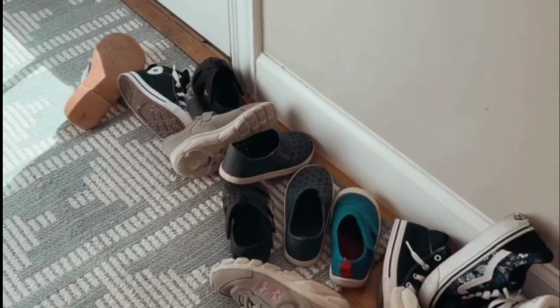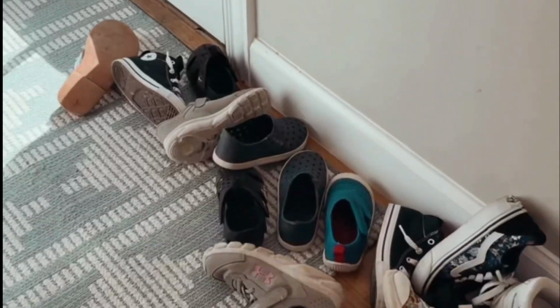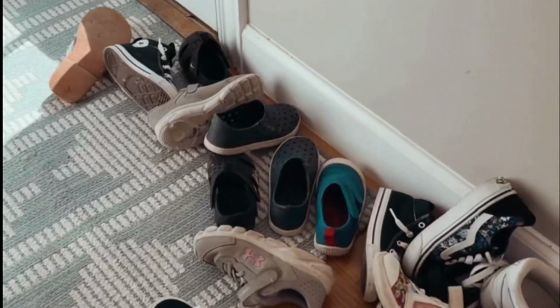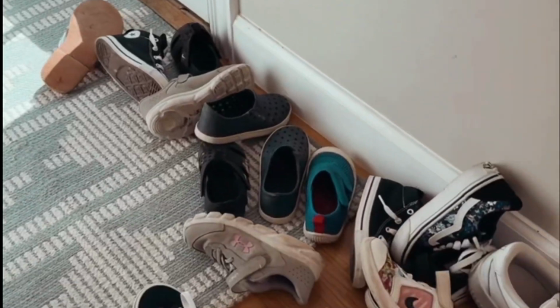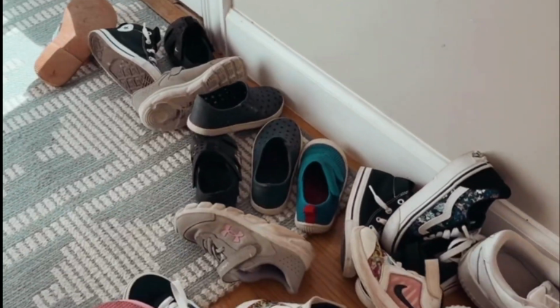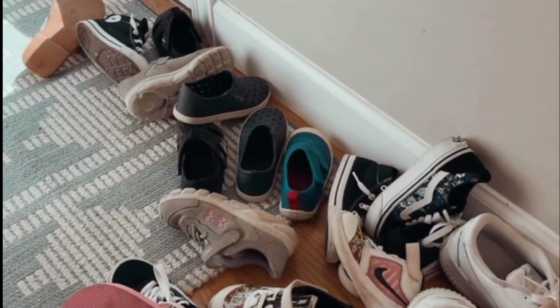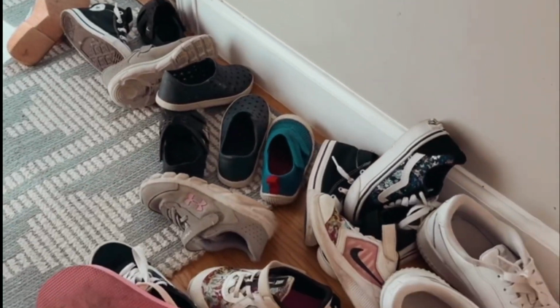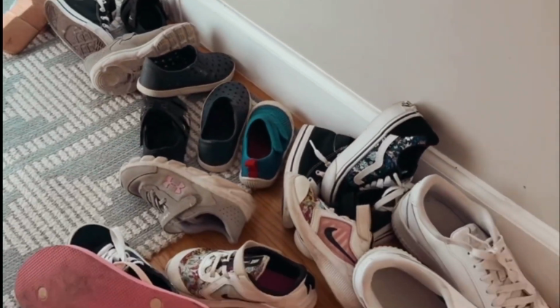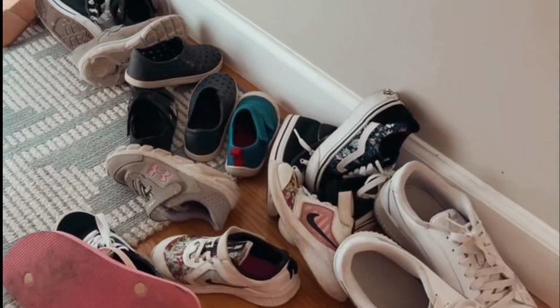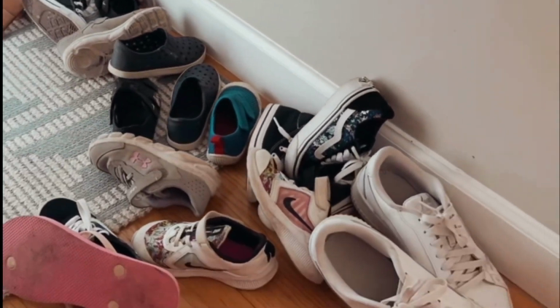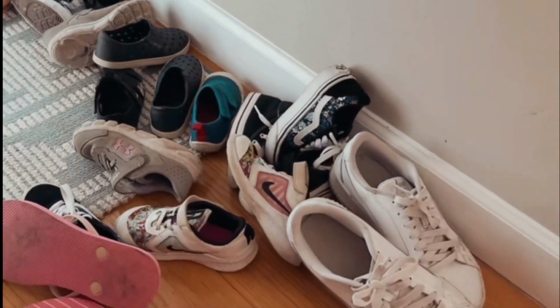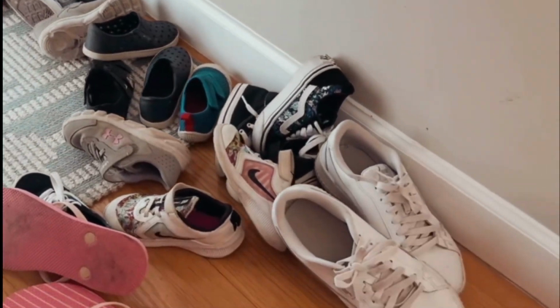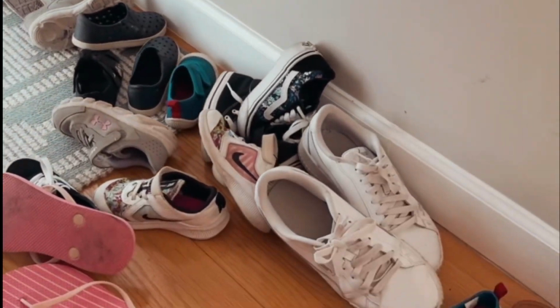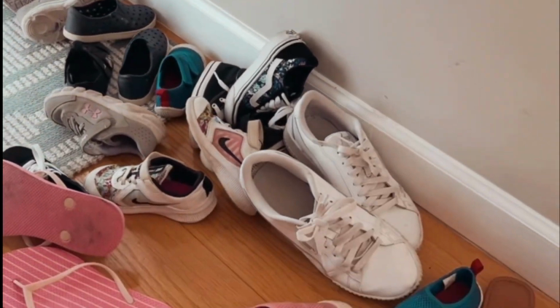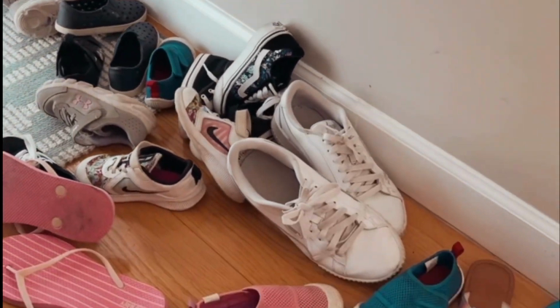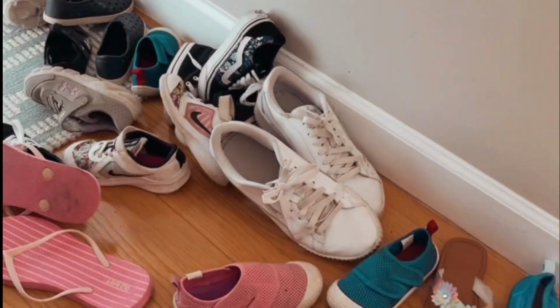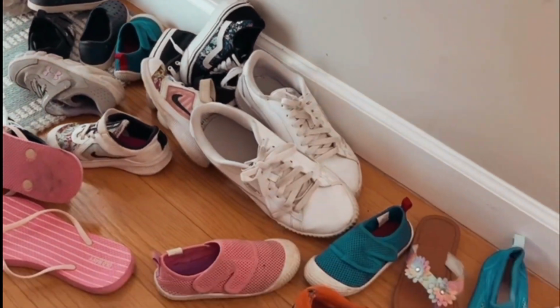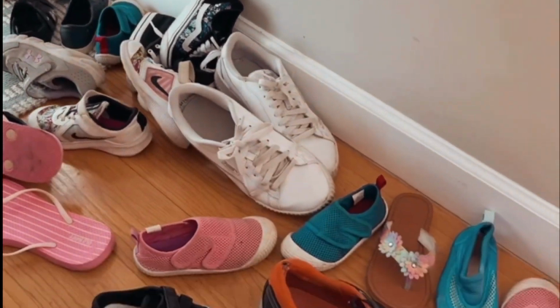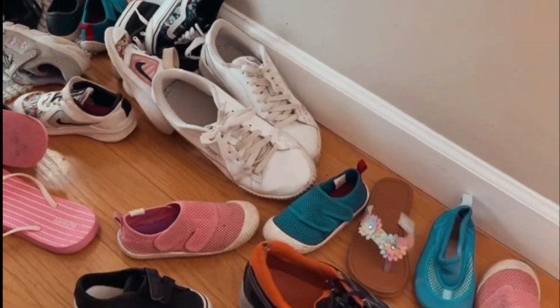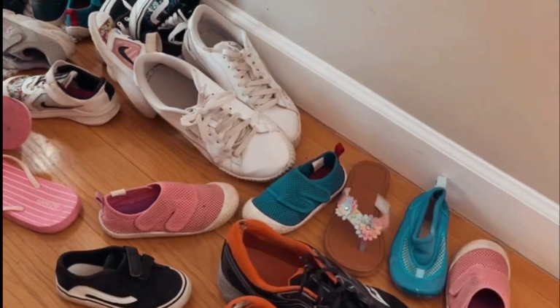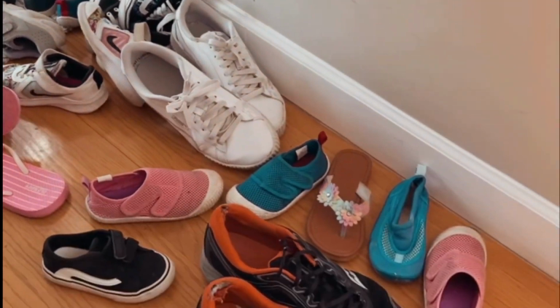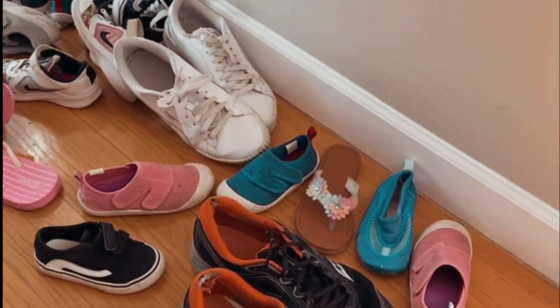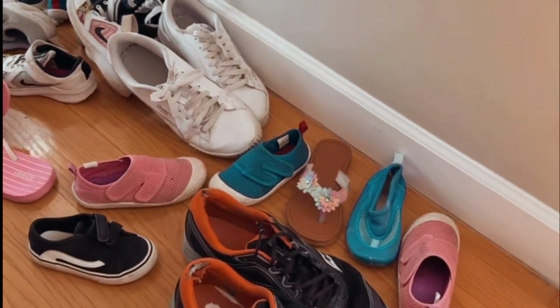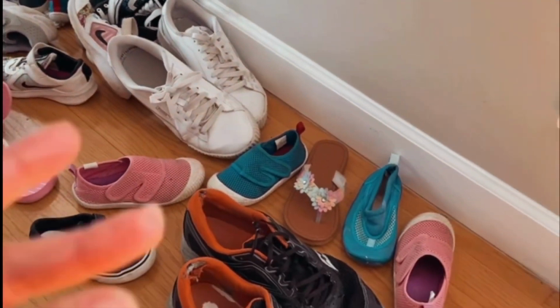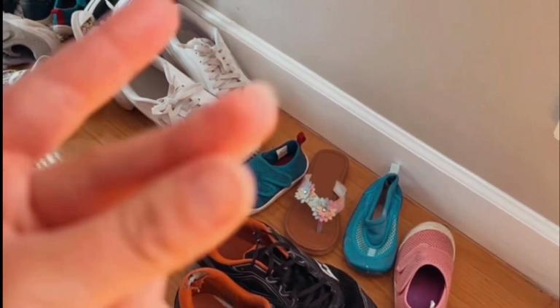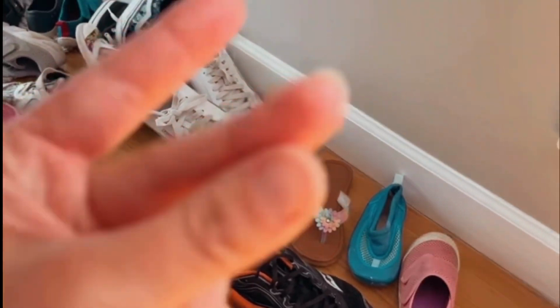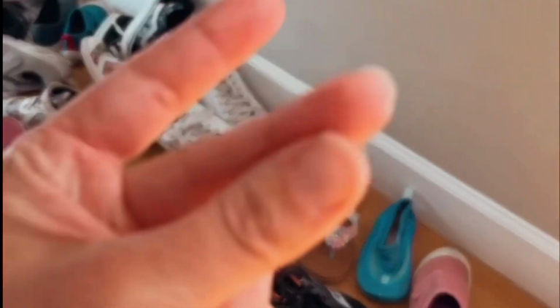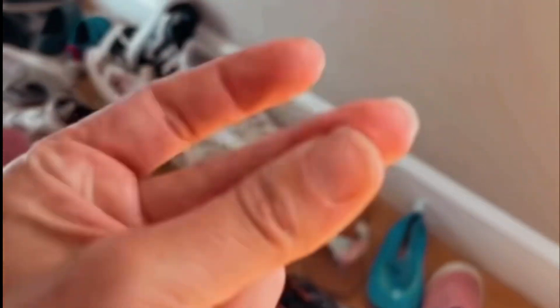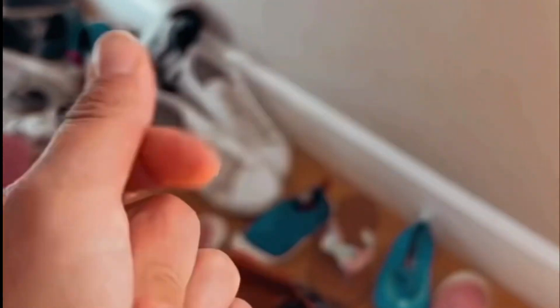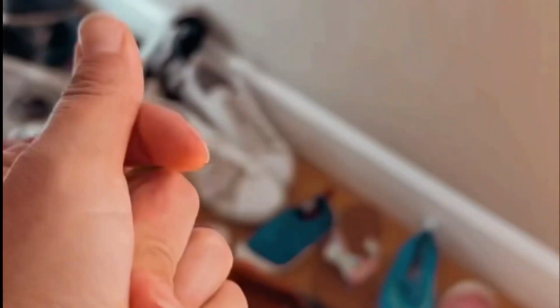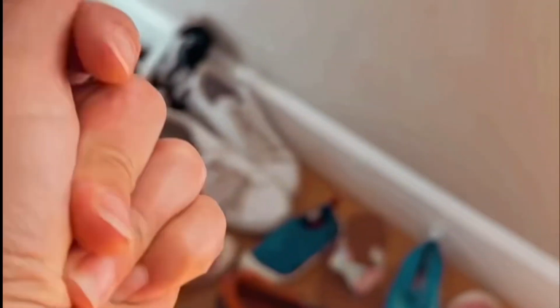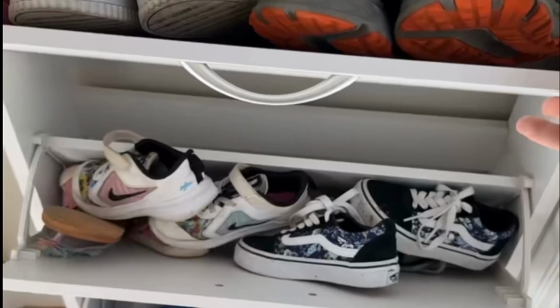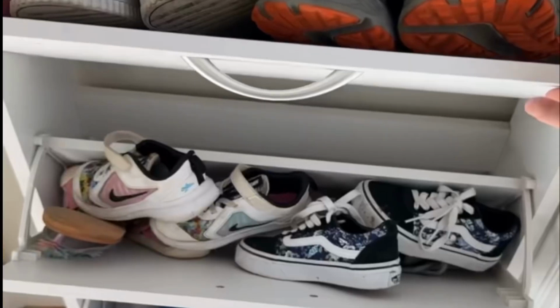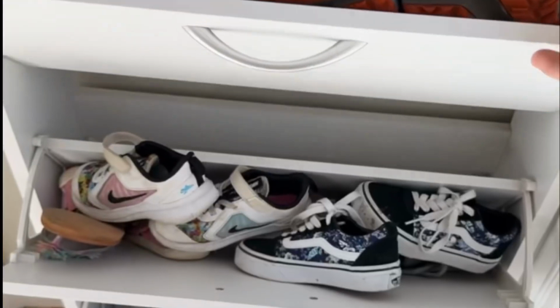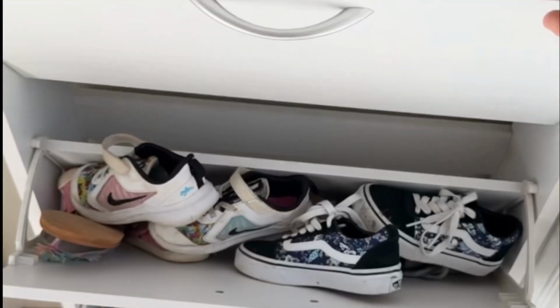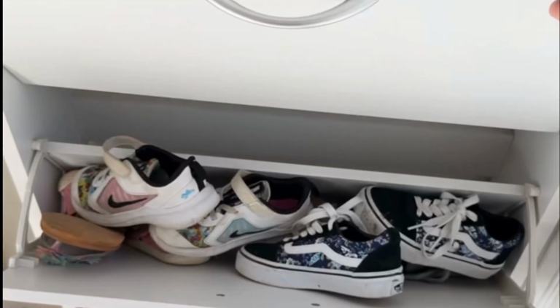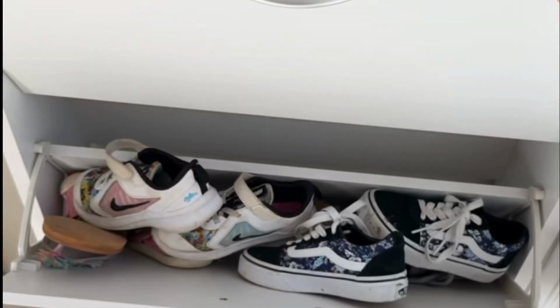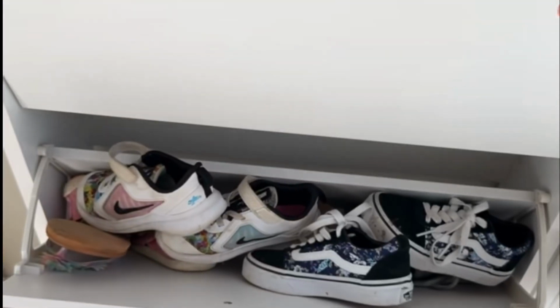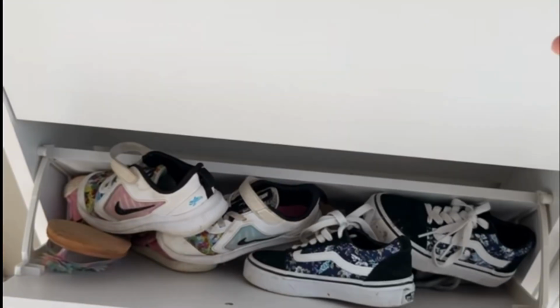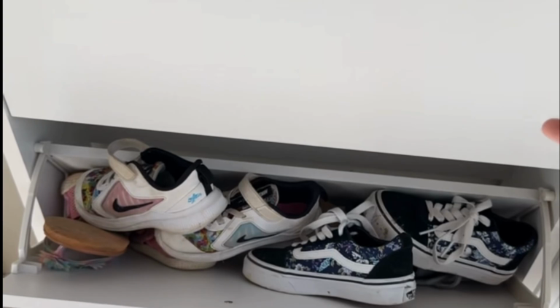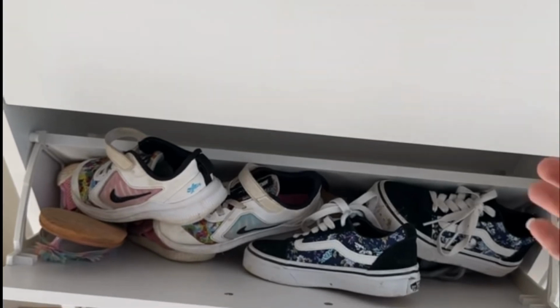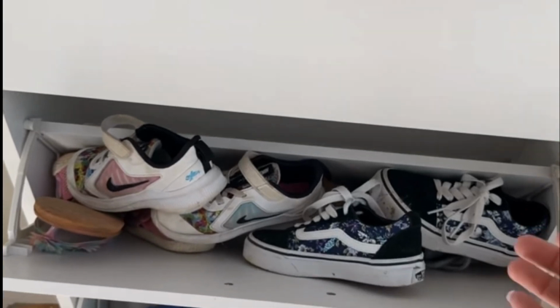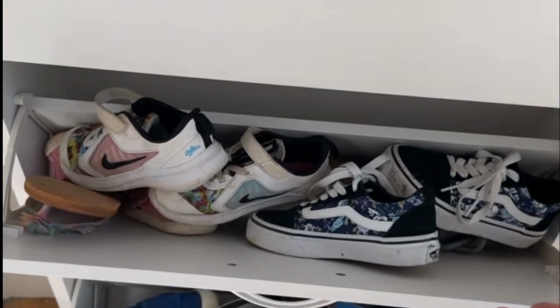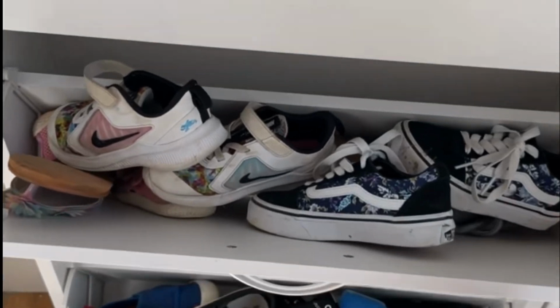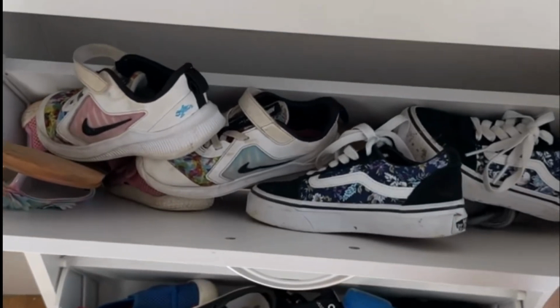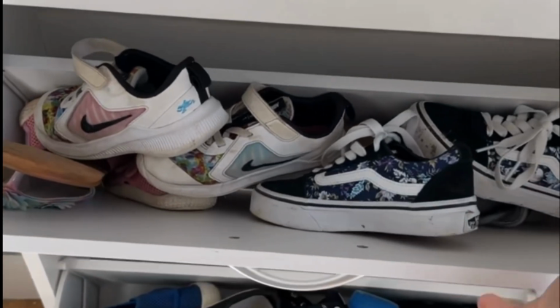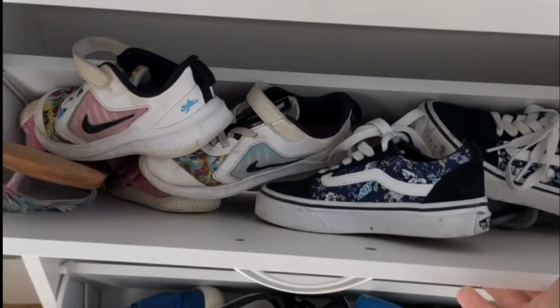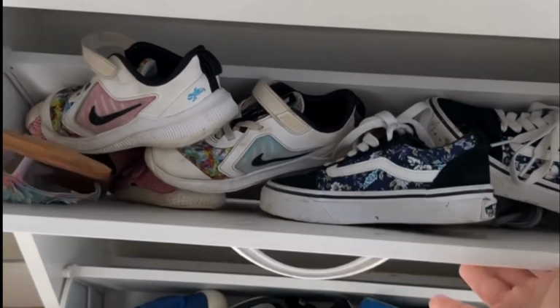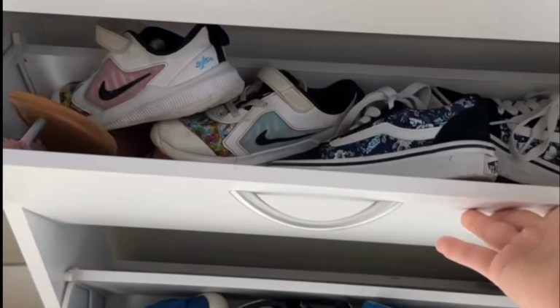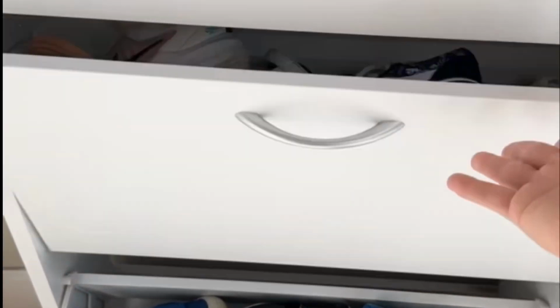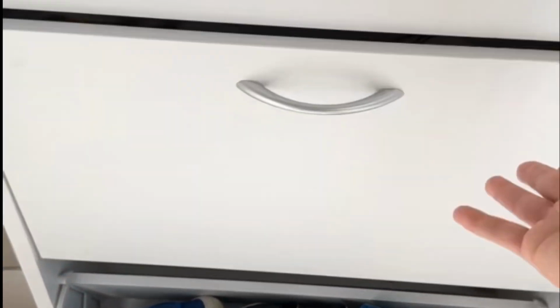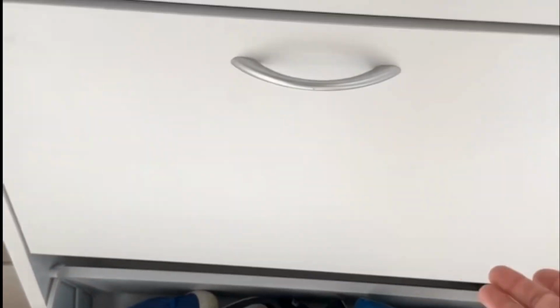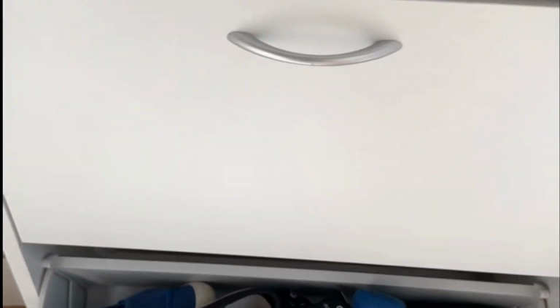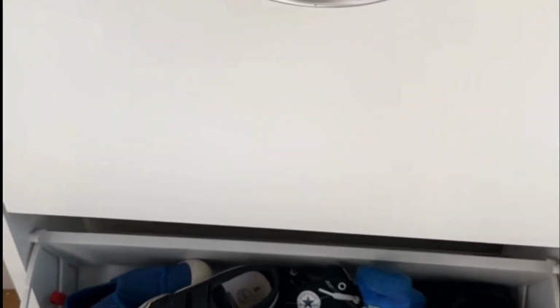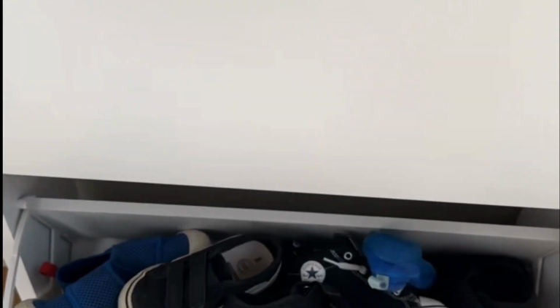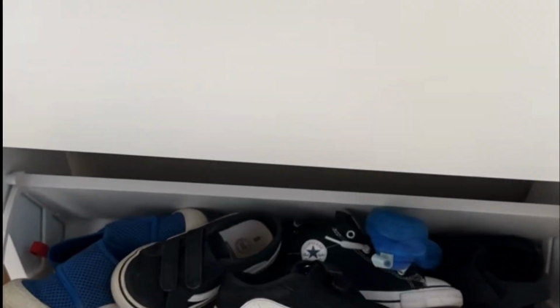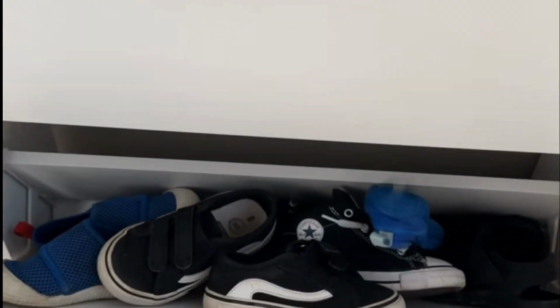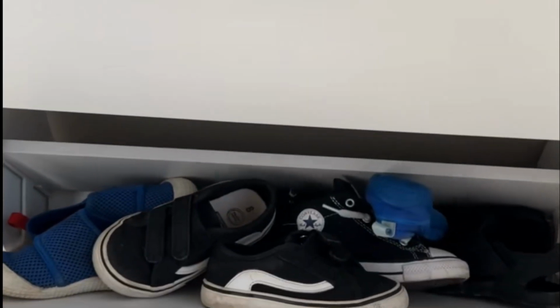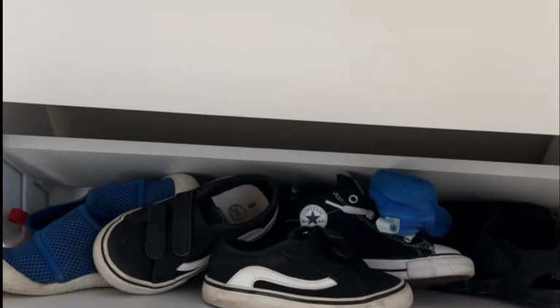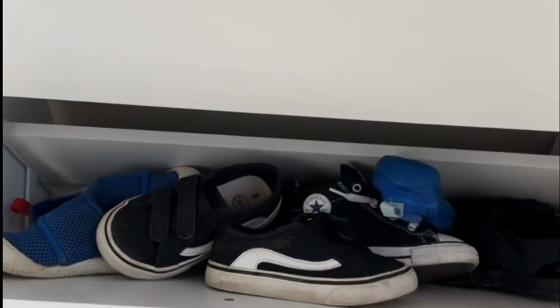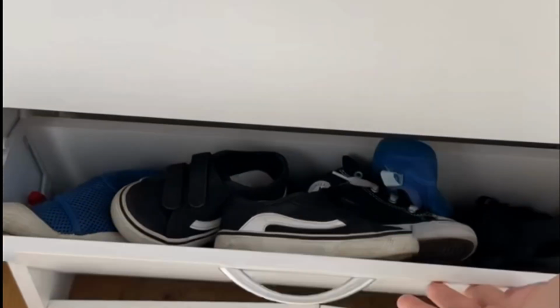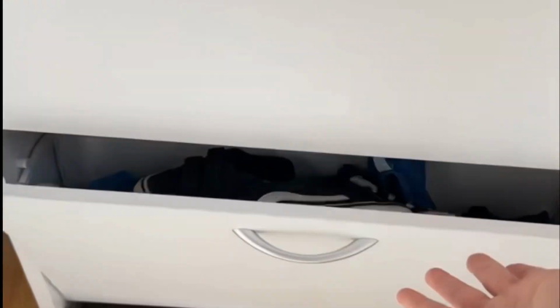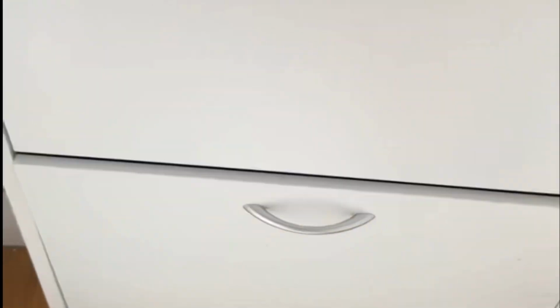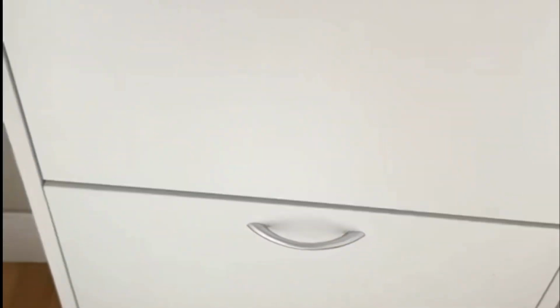Shoes. Oh my god, shoes. Let's get some shoes.